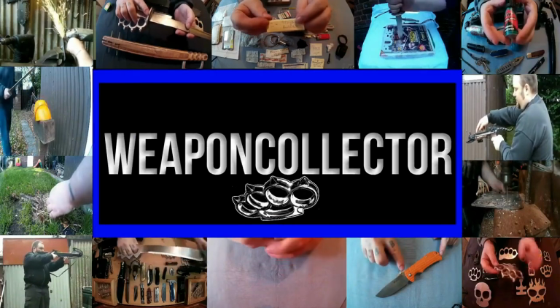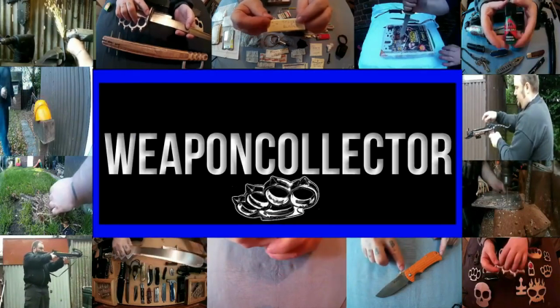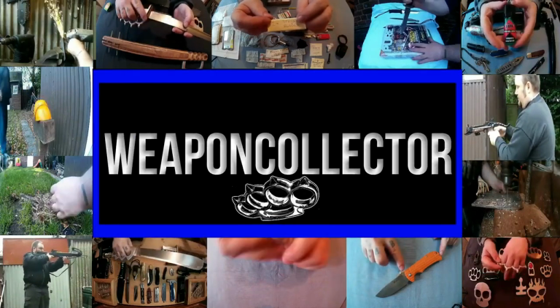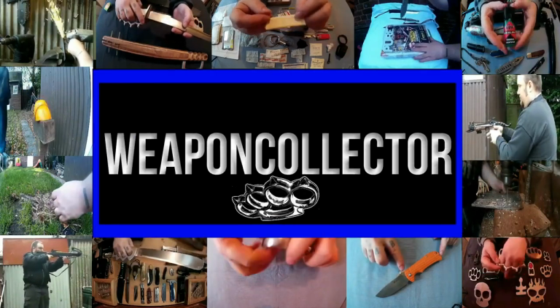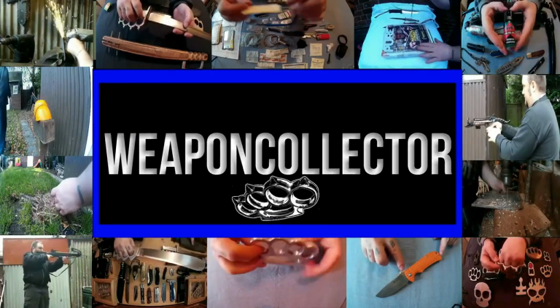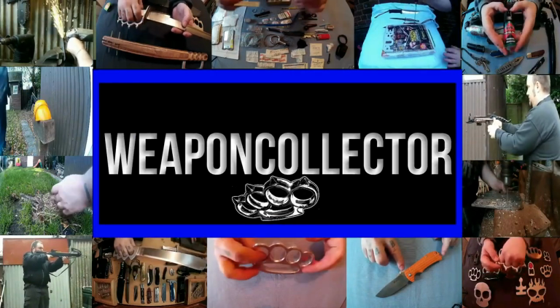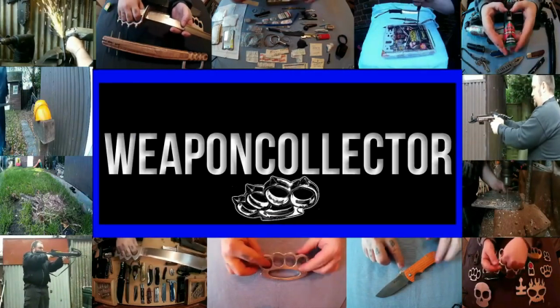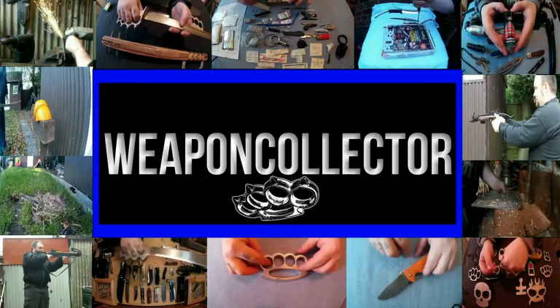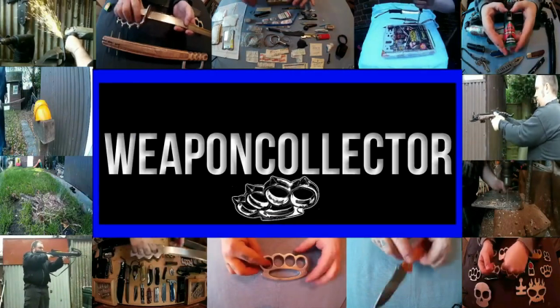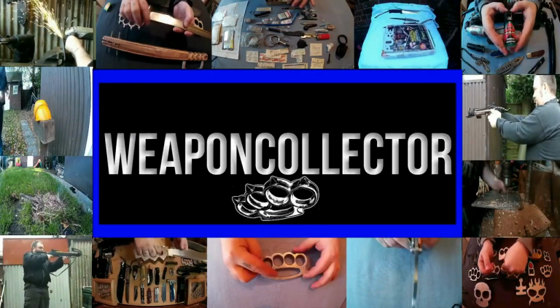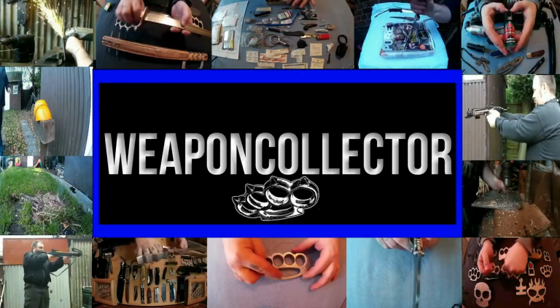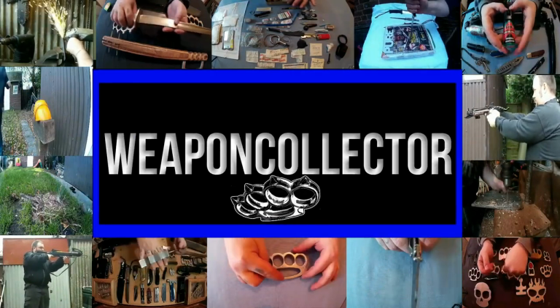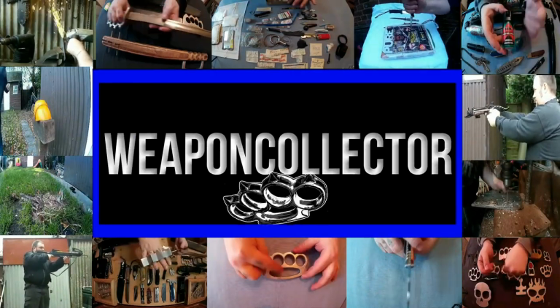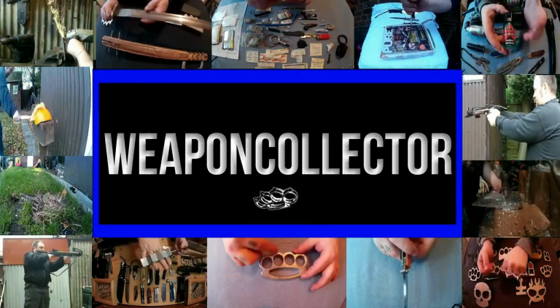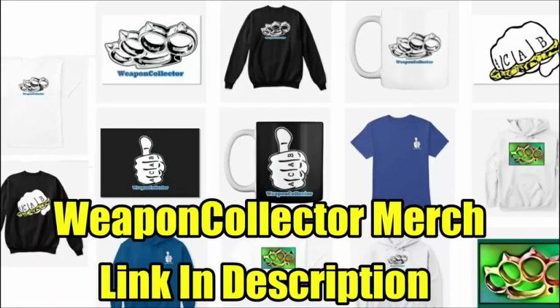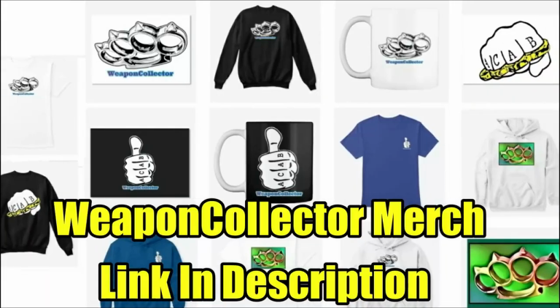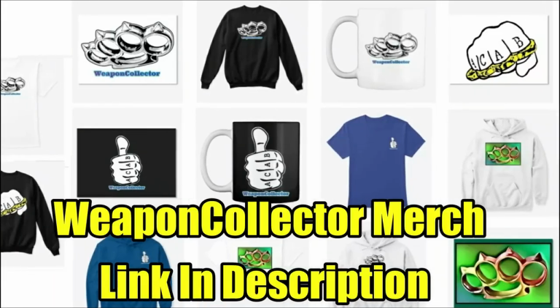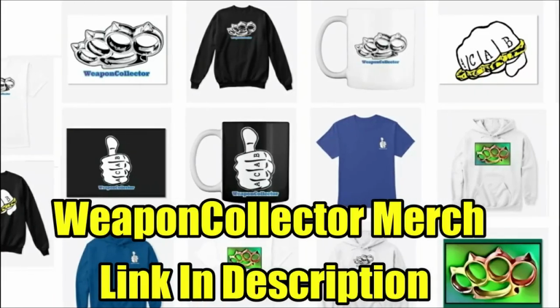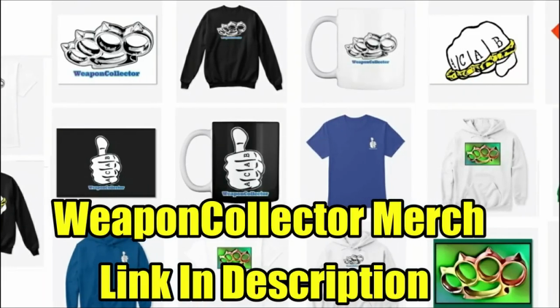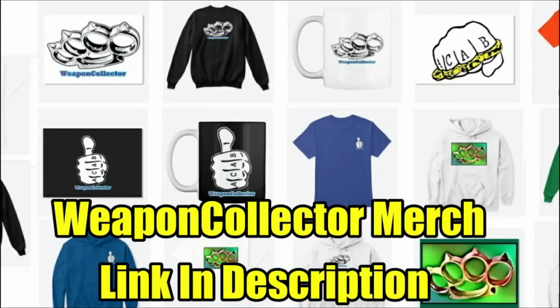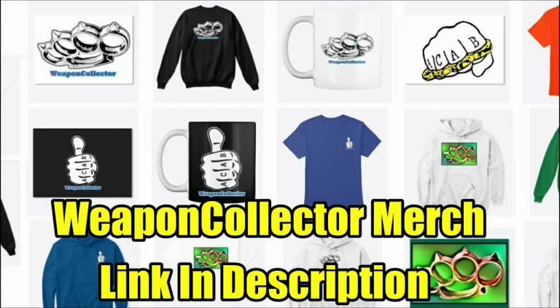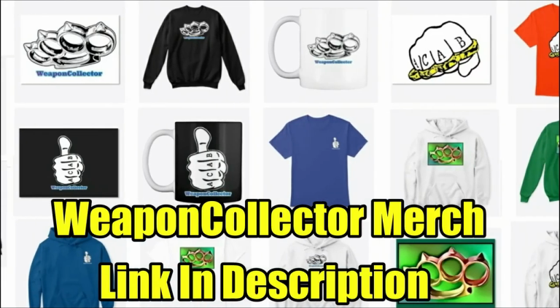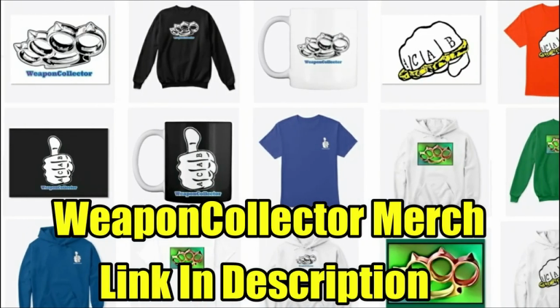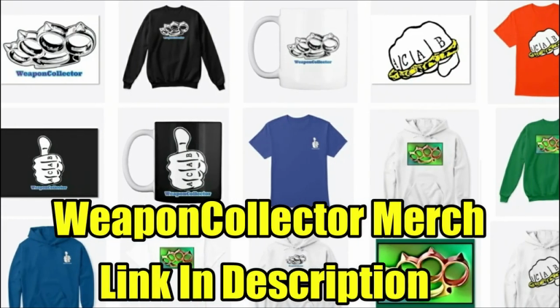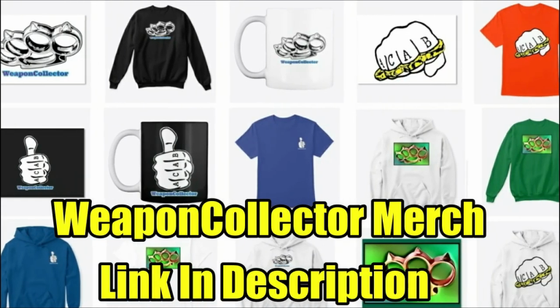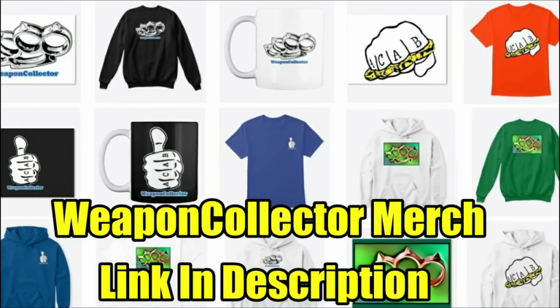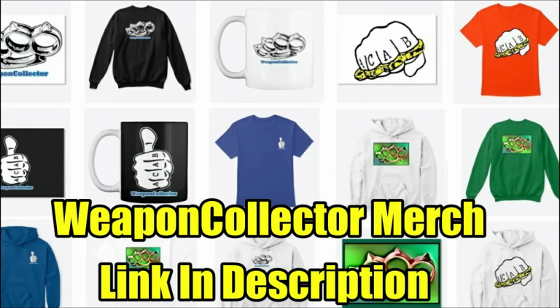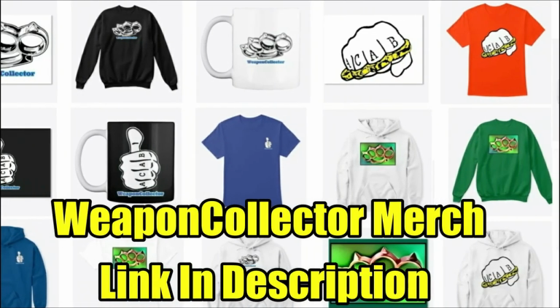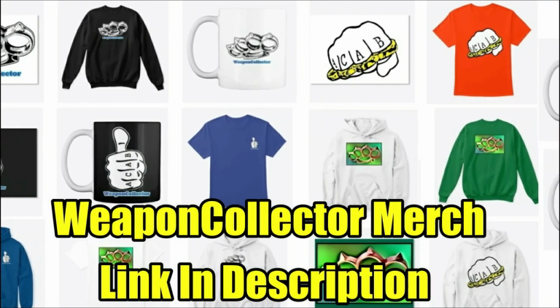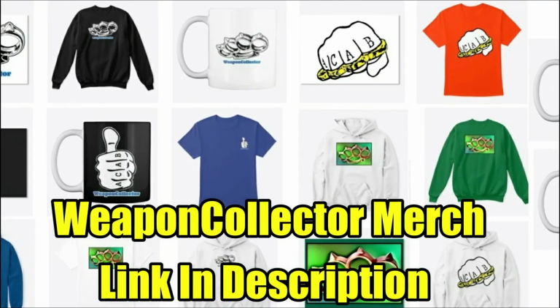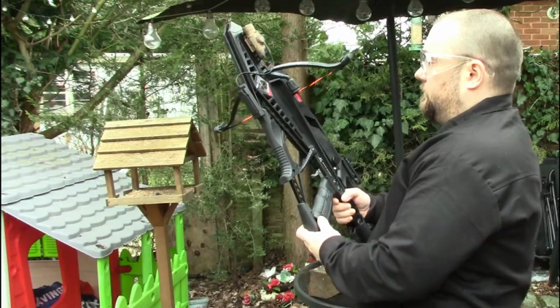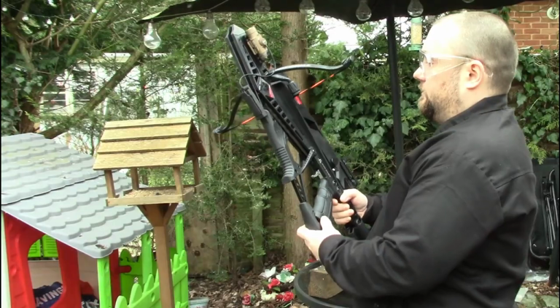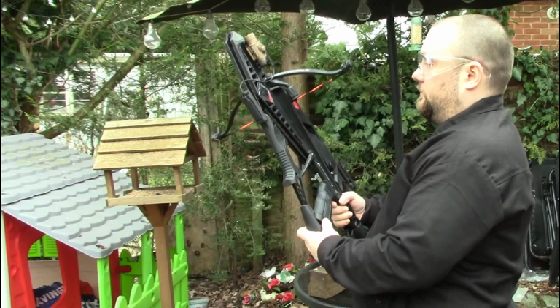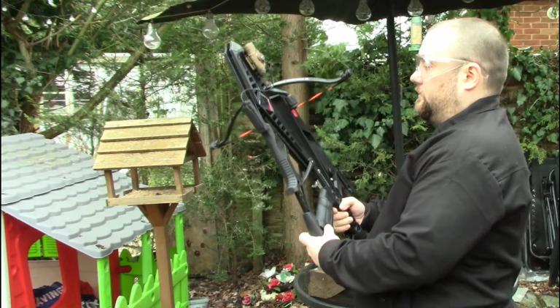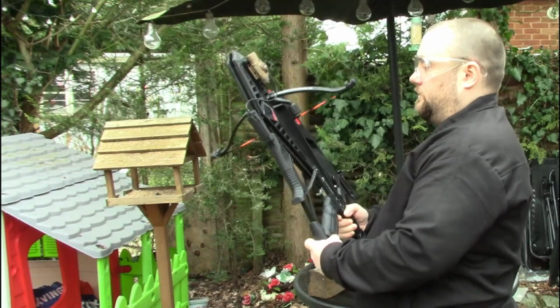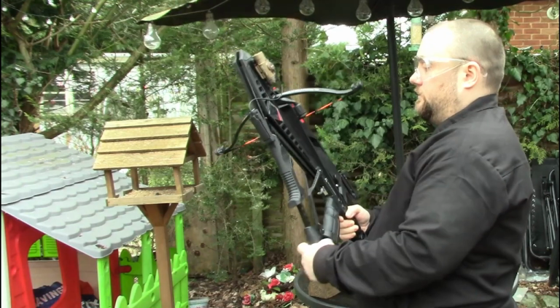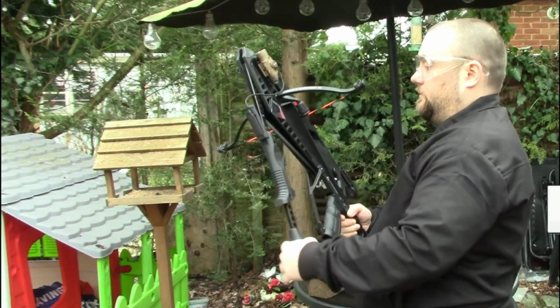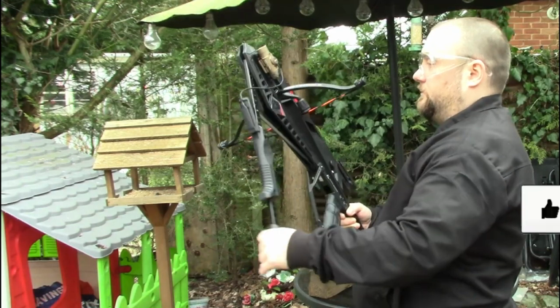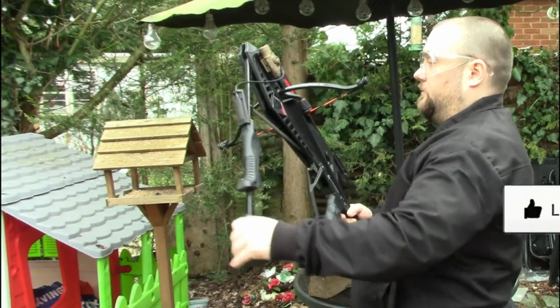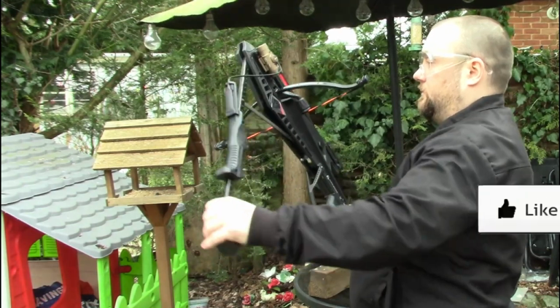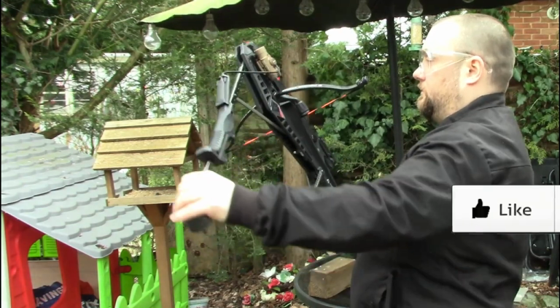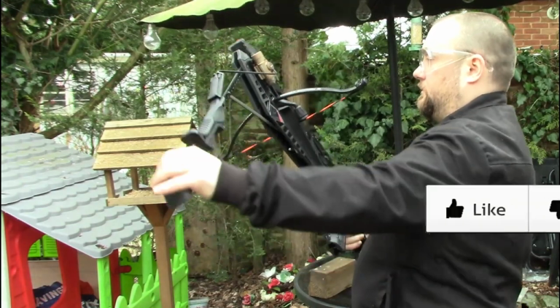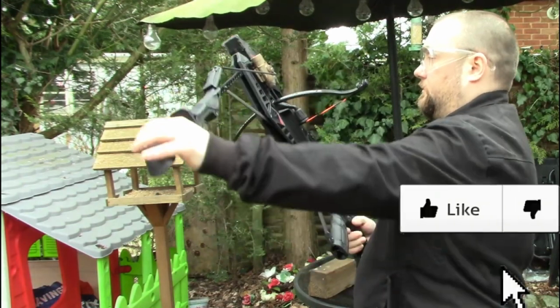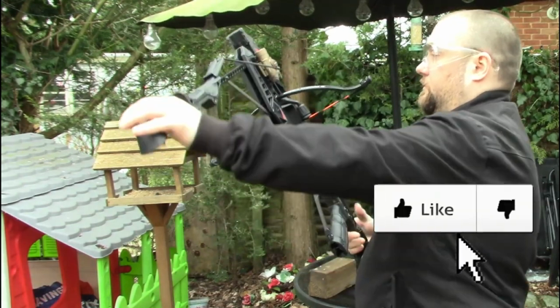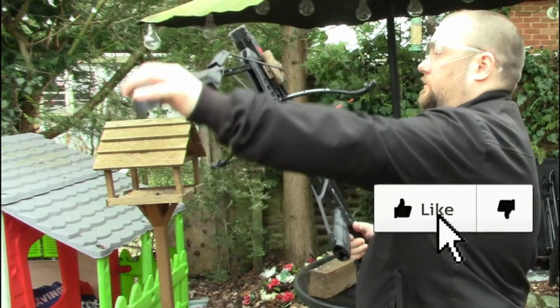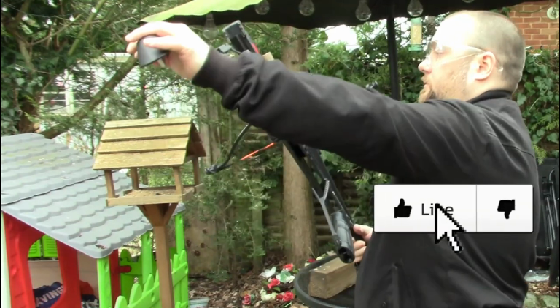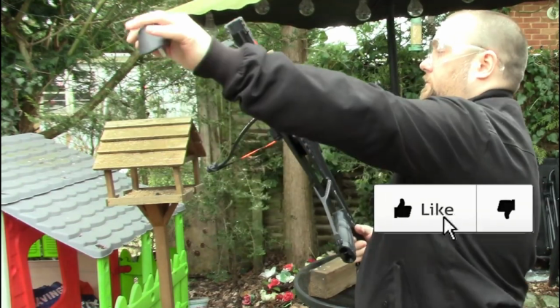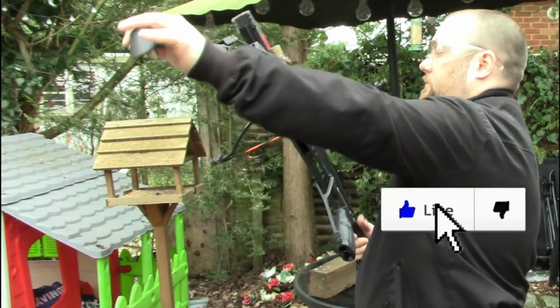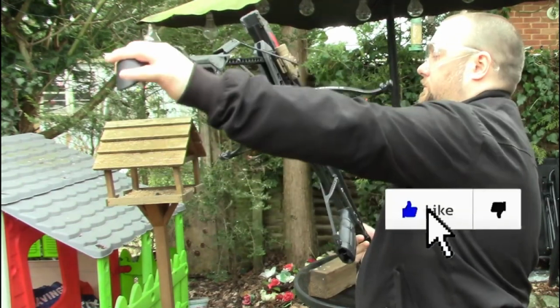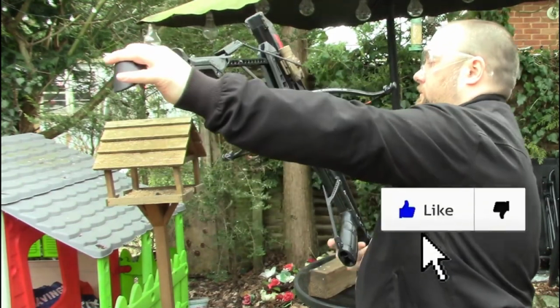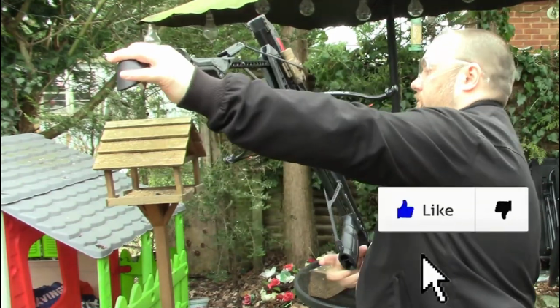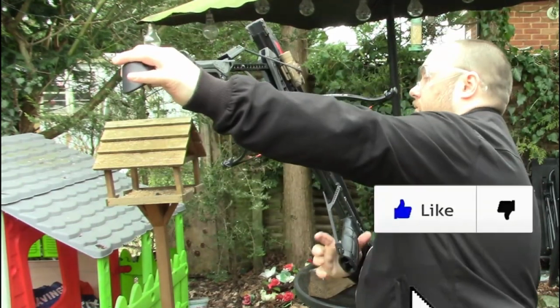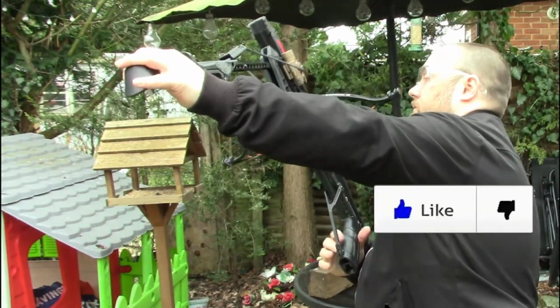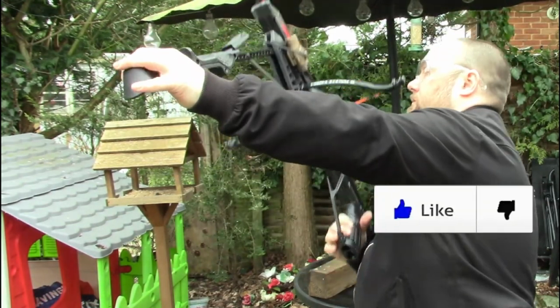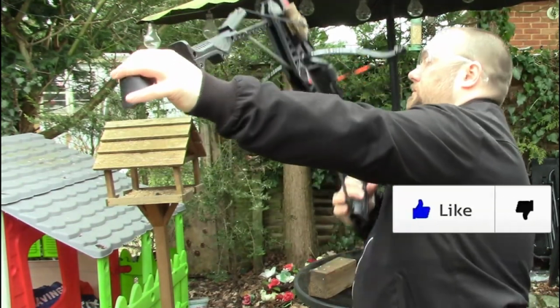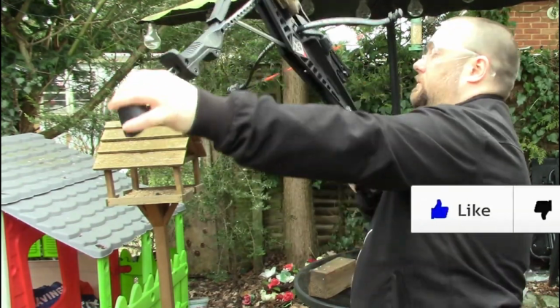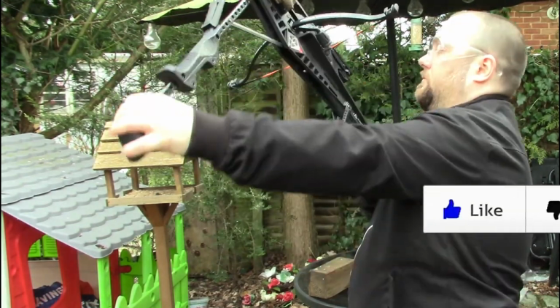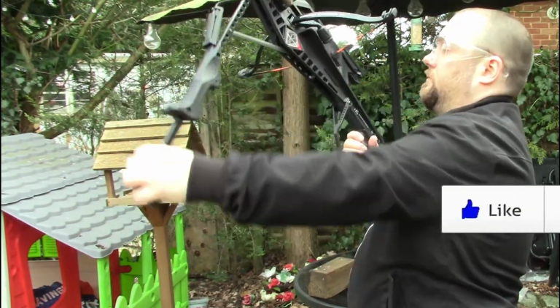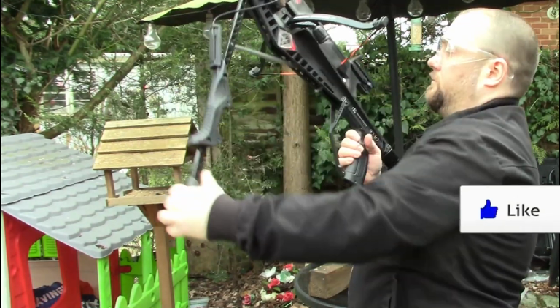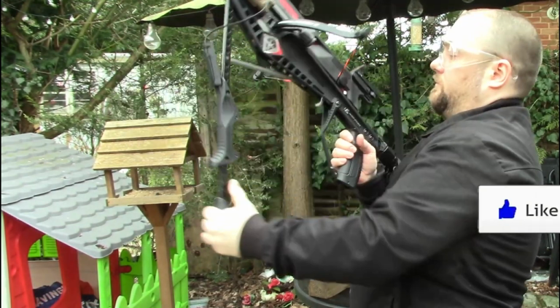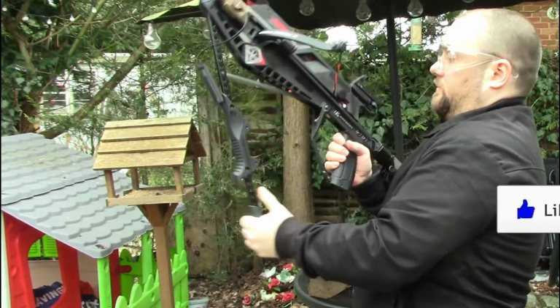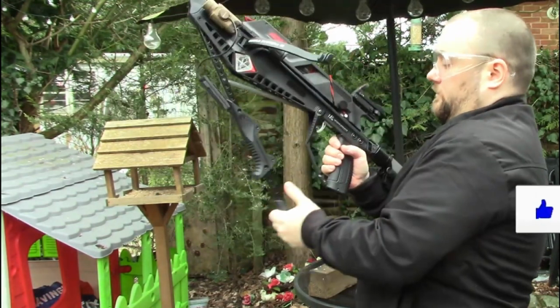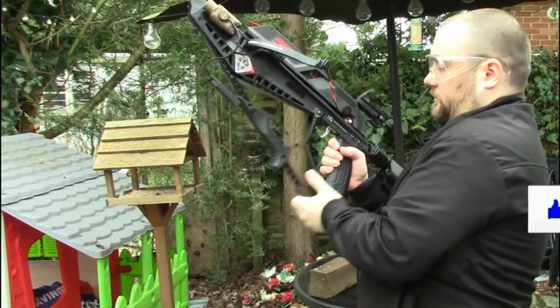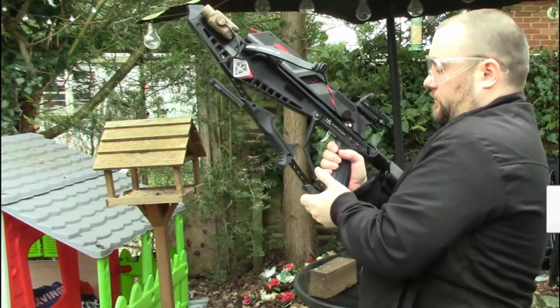Right everyone, Weapon Elector here. Finally got to shoot the Adder crossbow today, the one with the magazine.